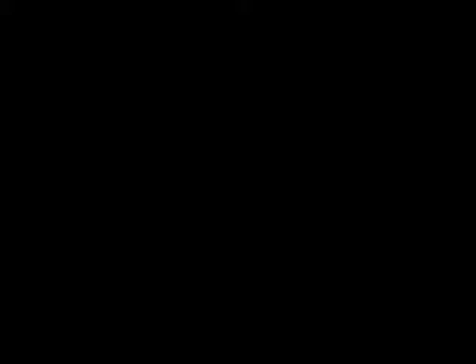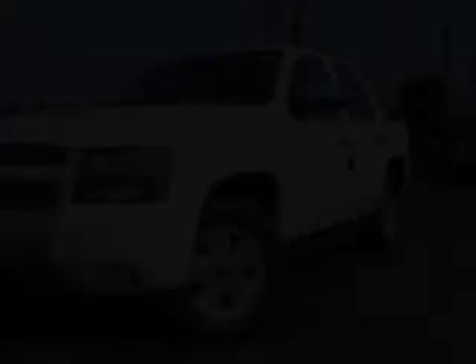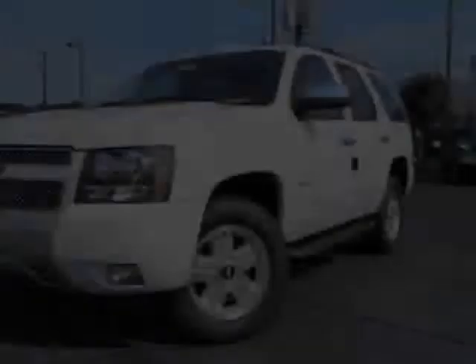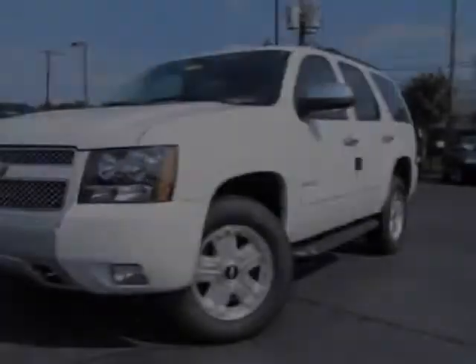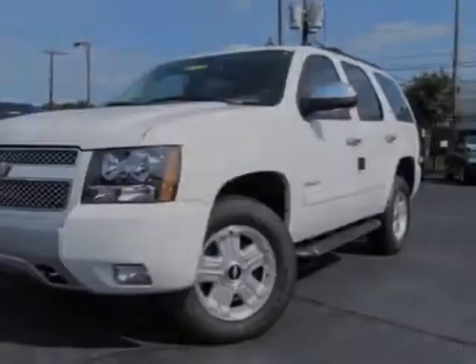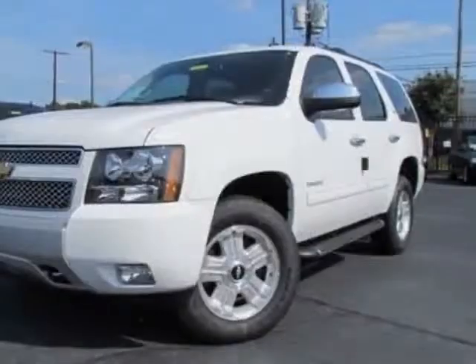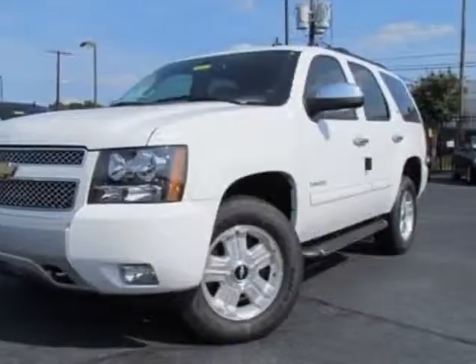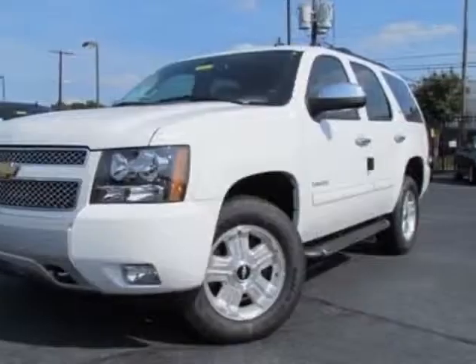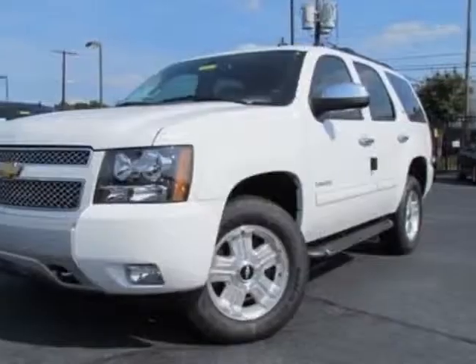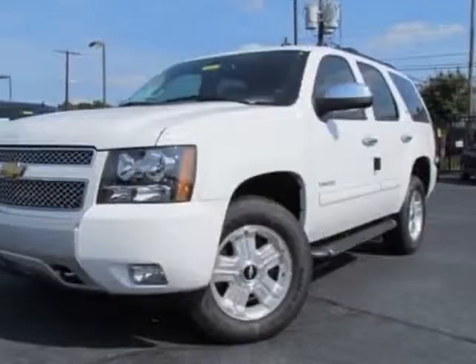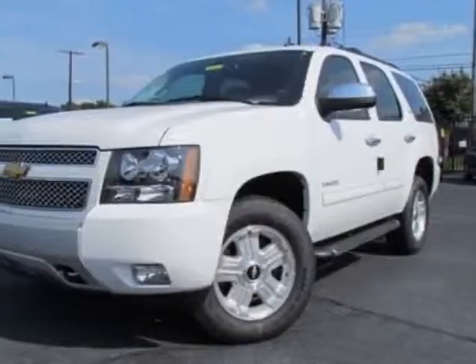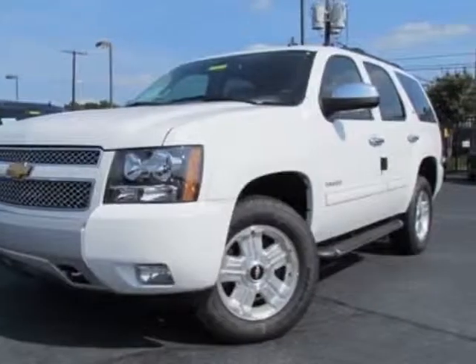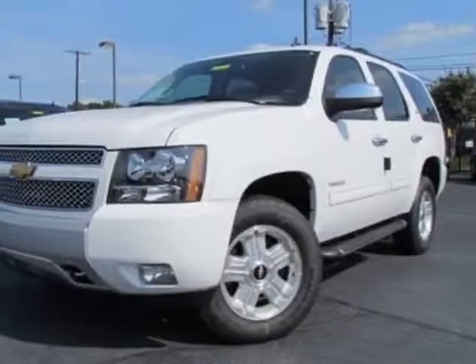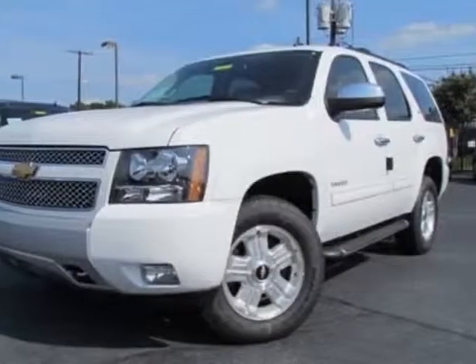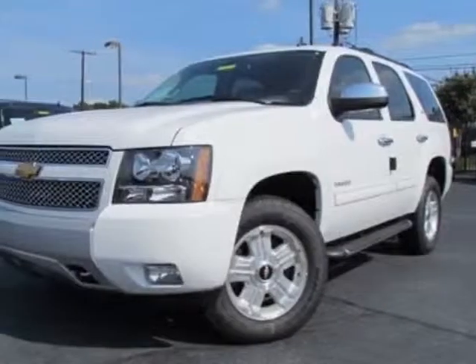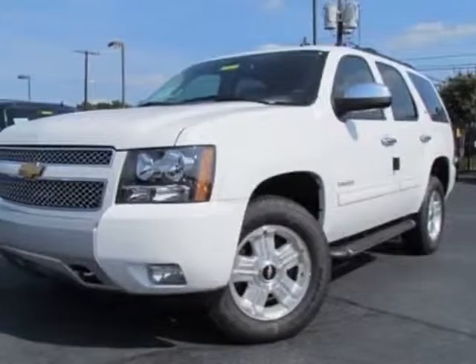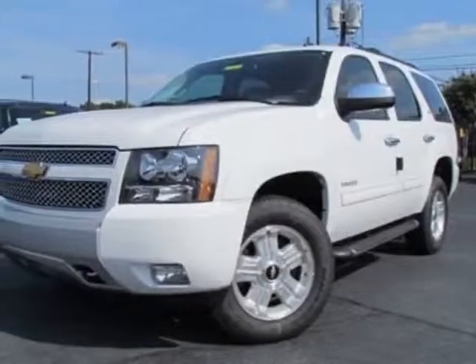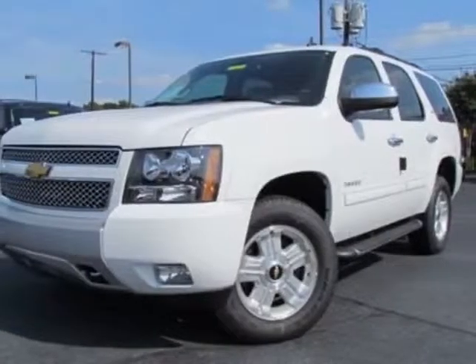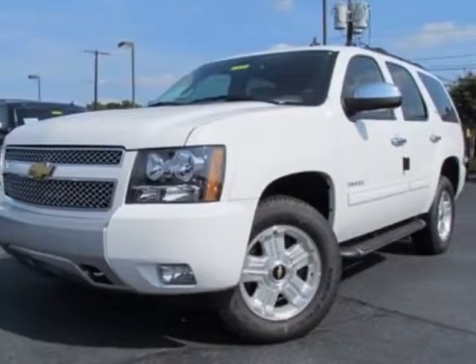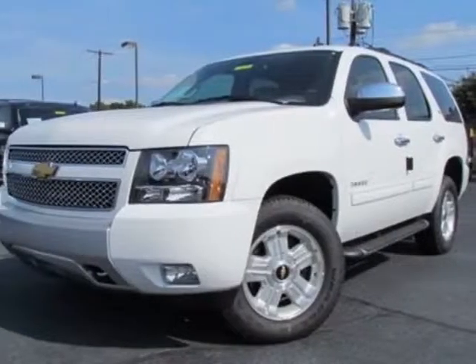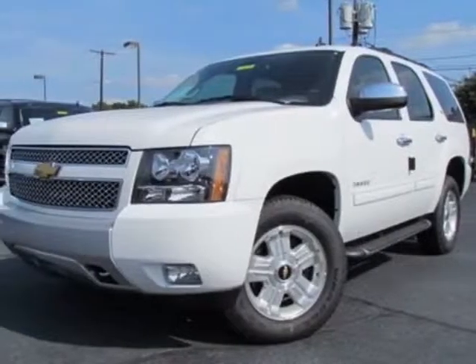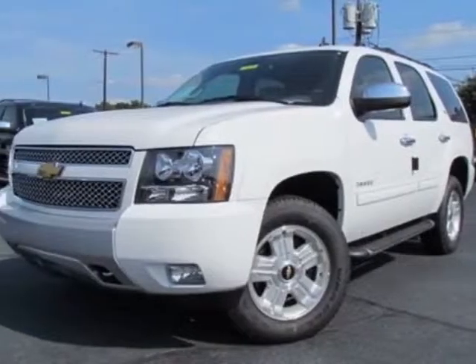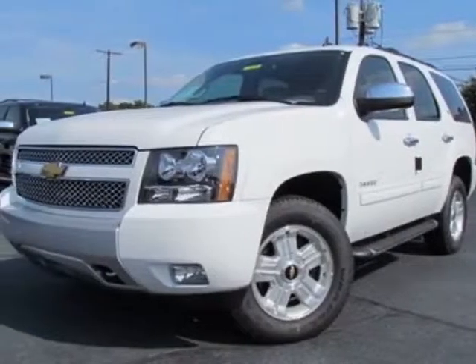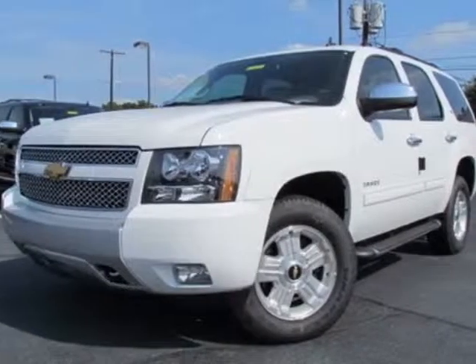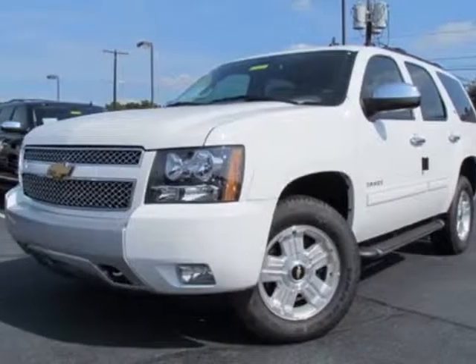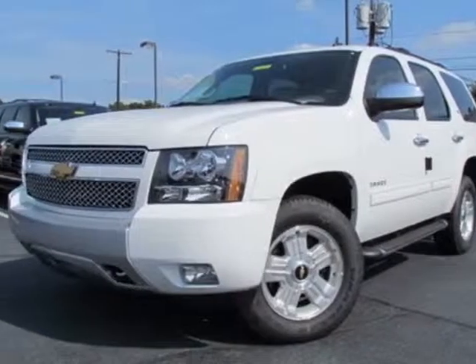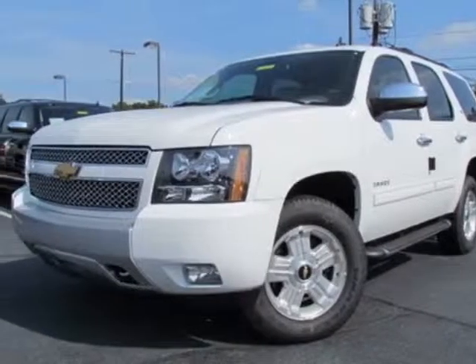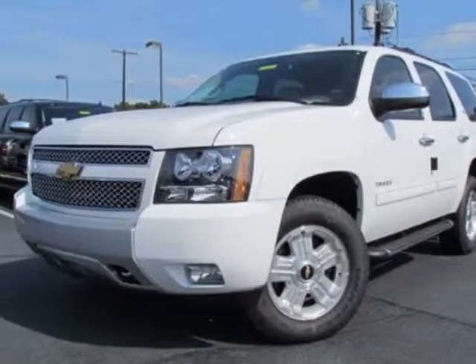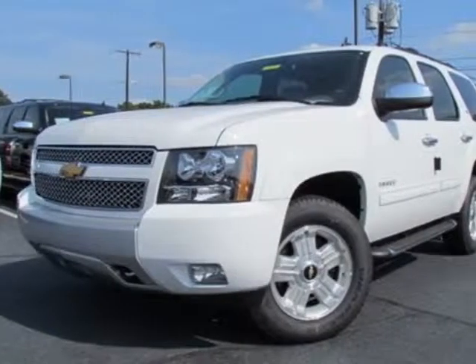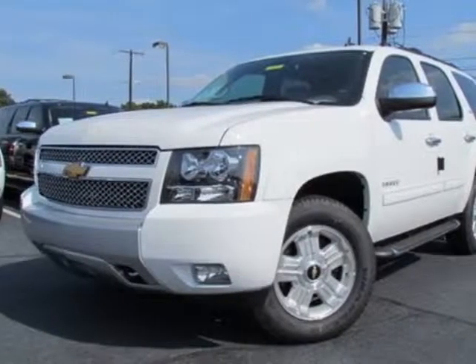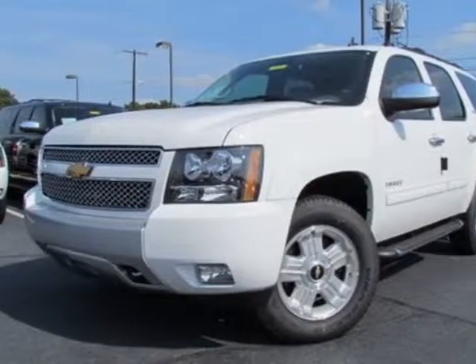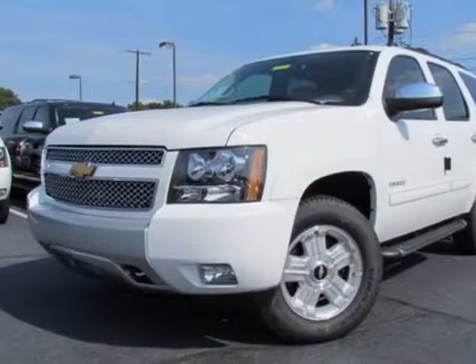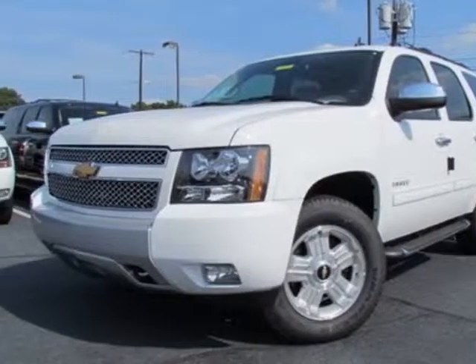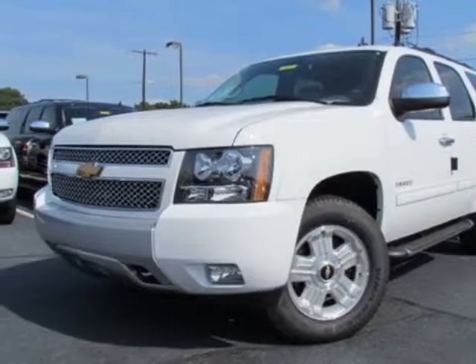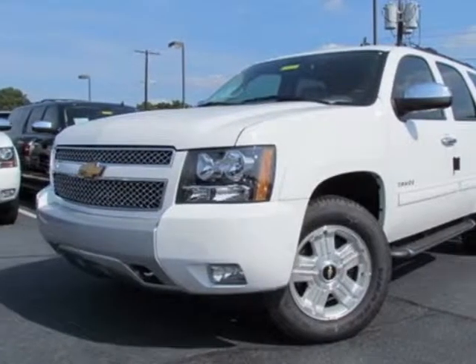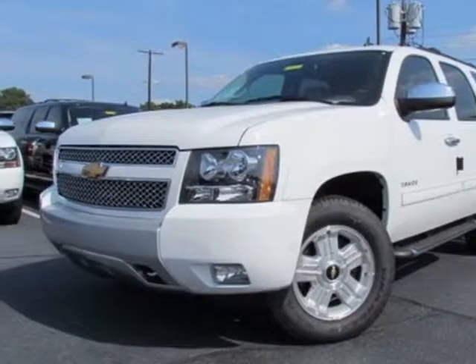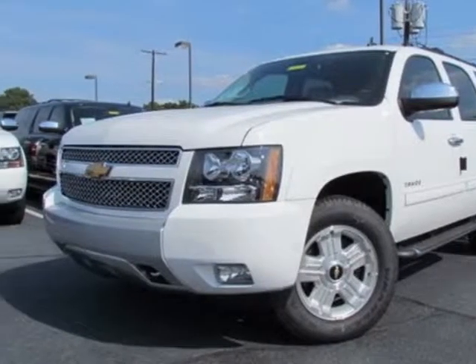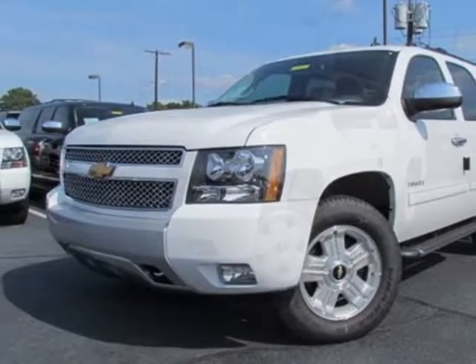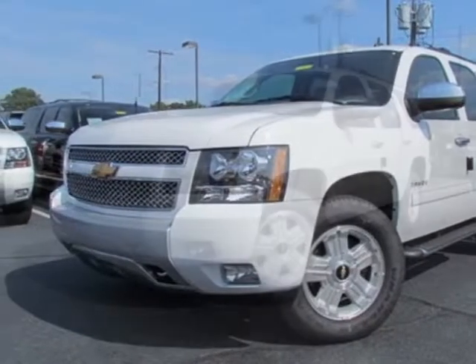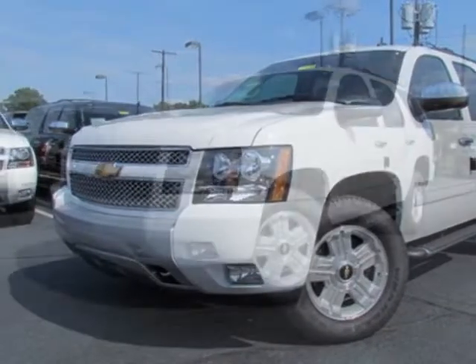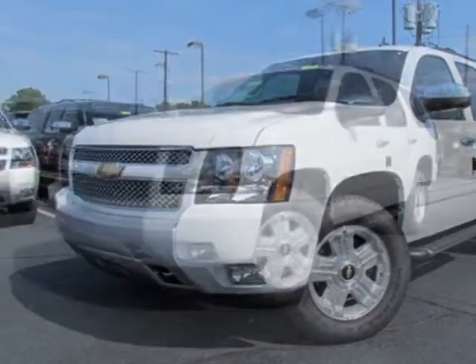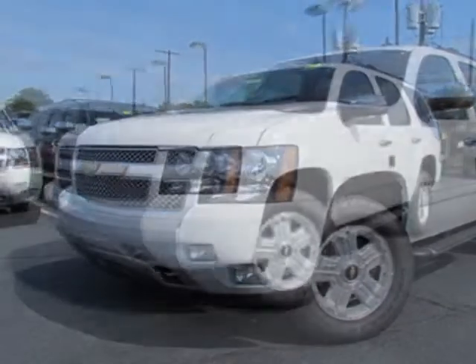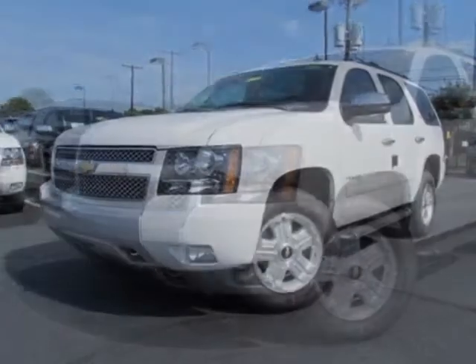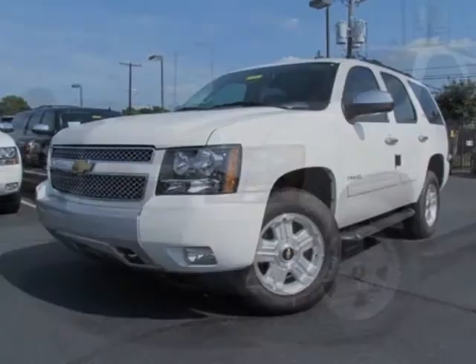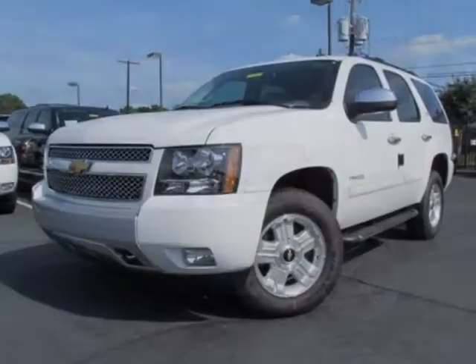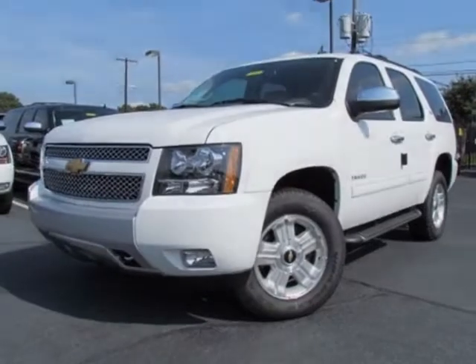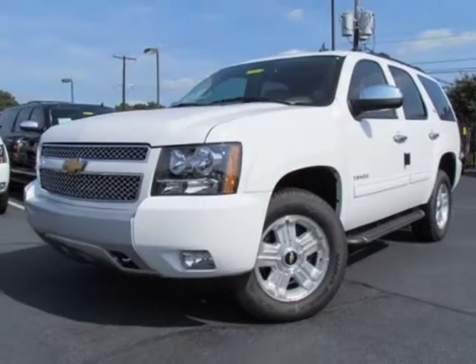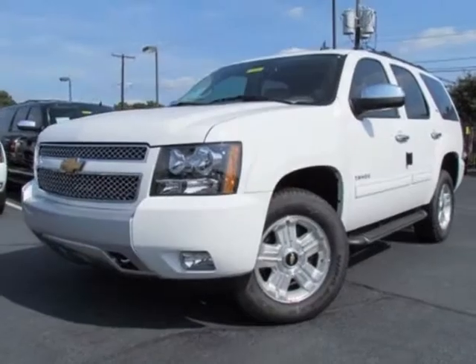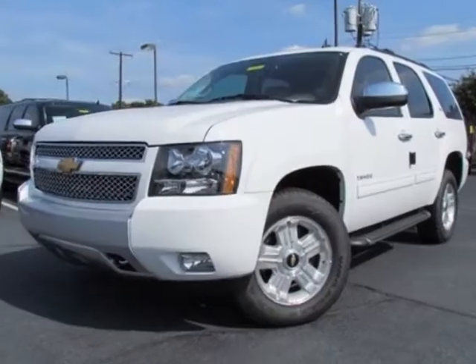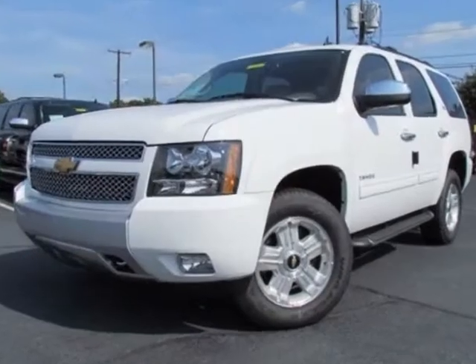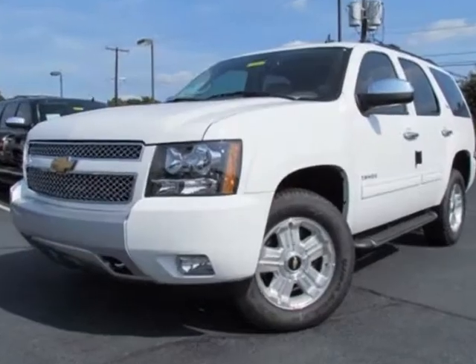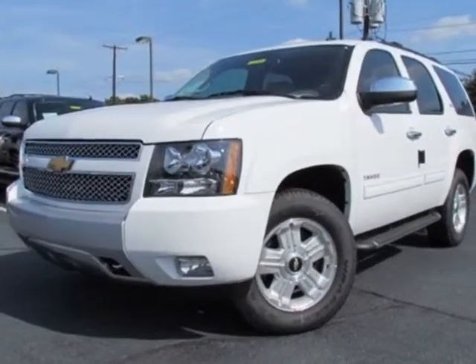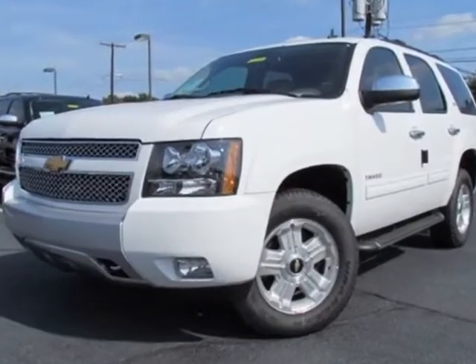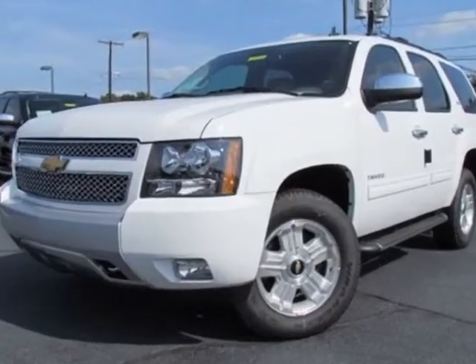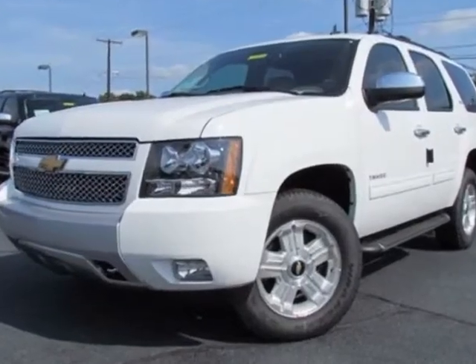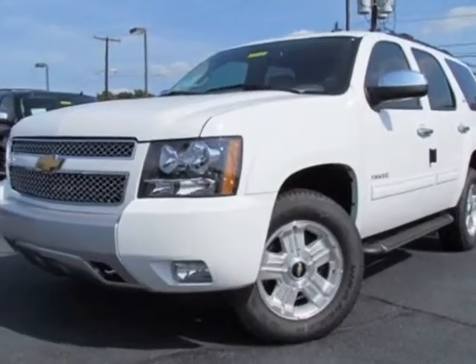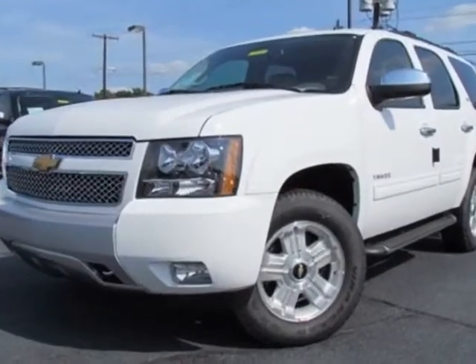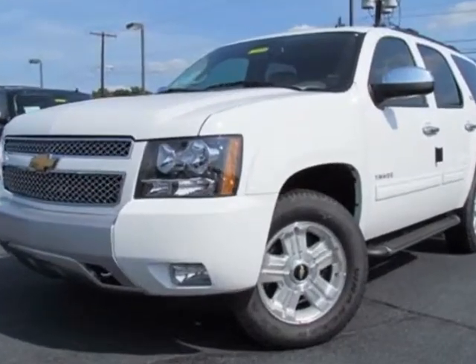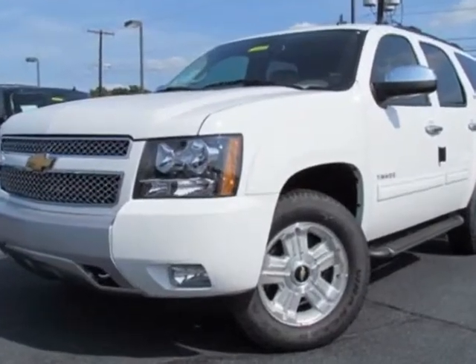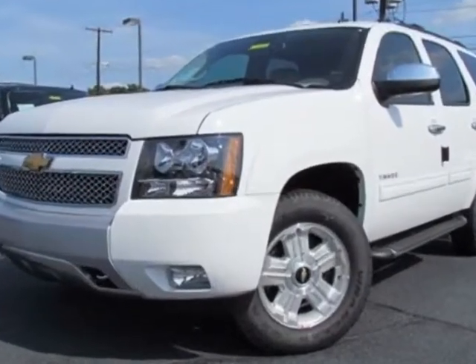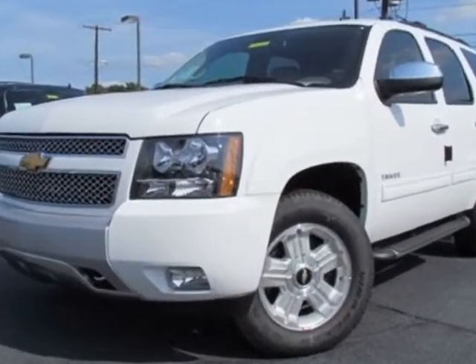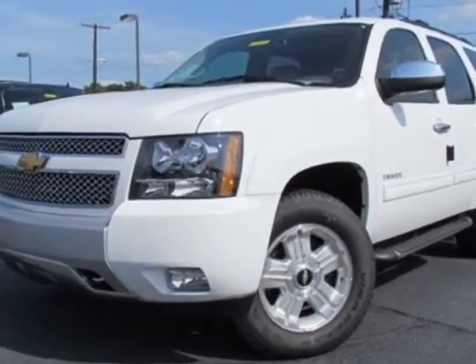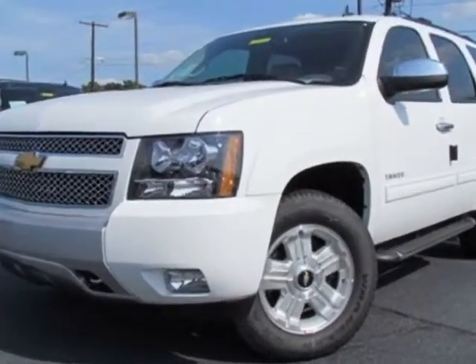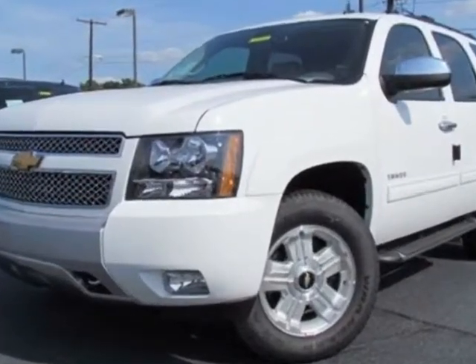Take a look at this new 2013 Chevrolet Tahoe. For your protection, this vehicle has a full factory warranty.